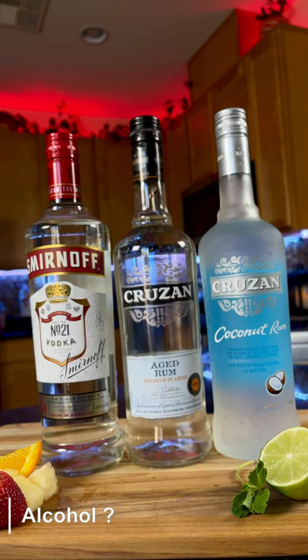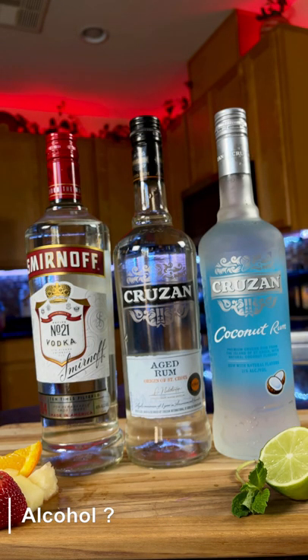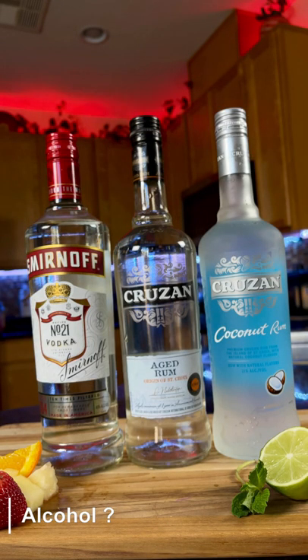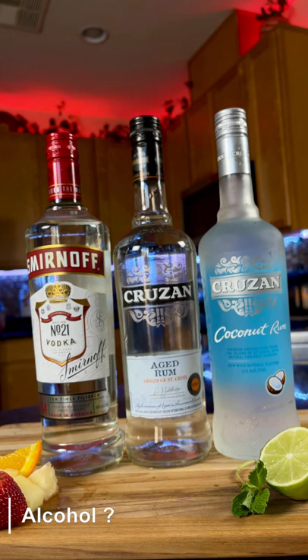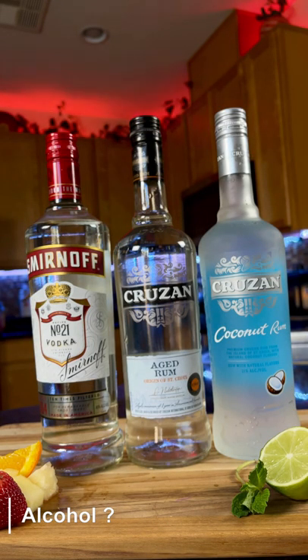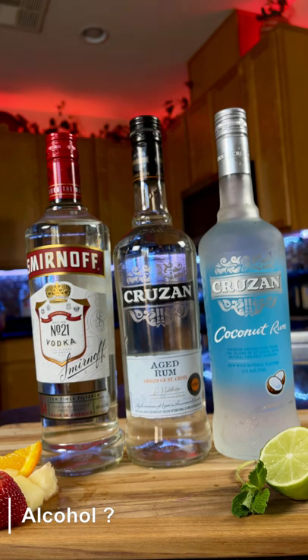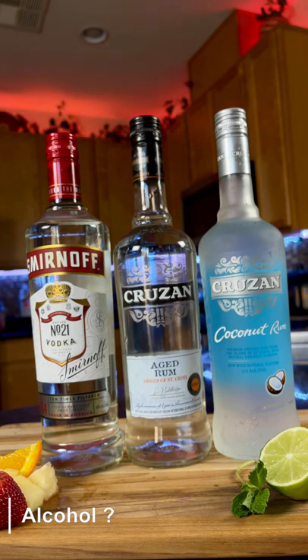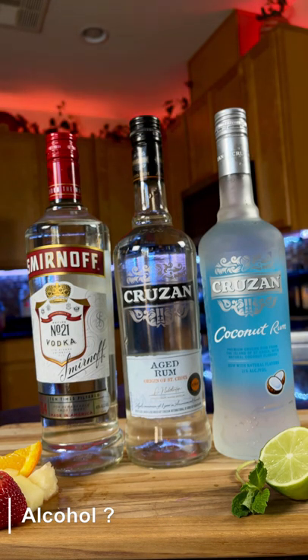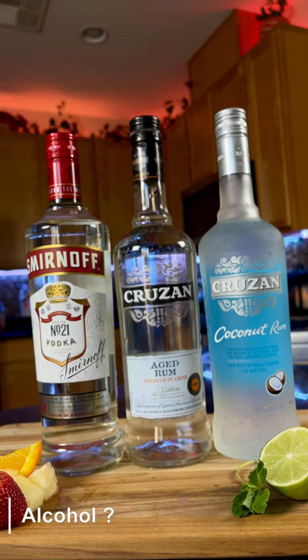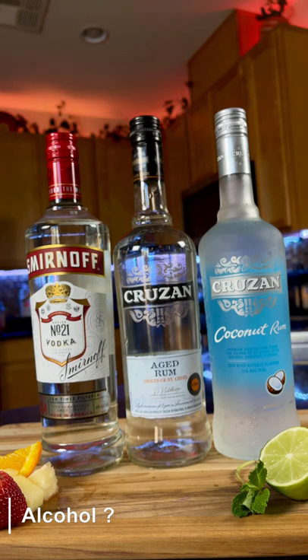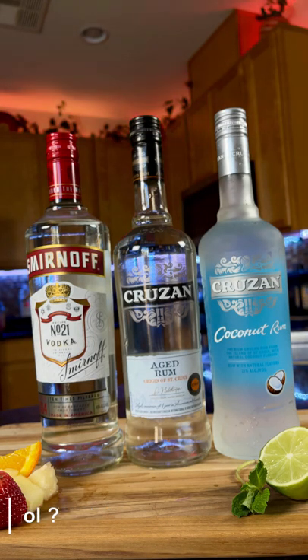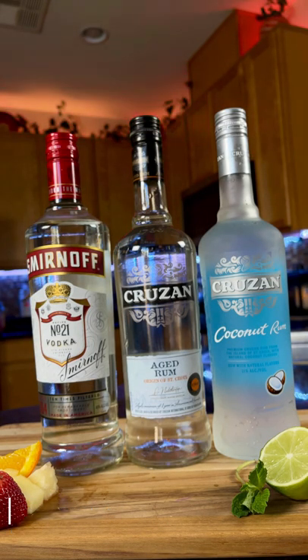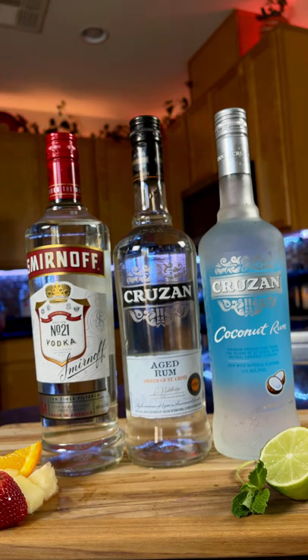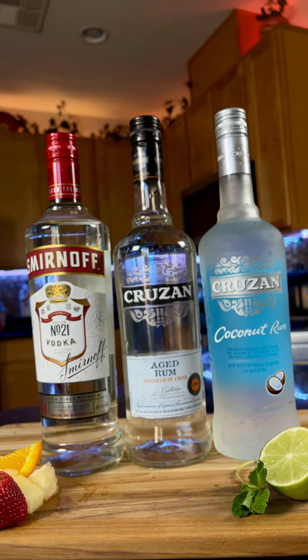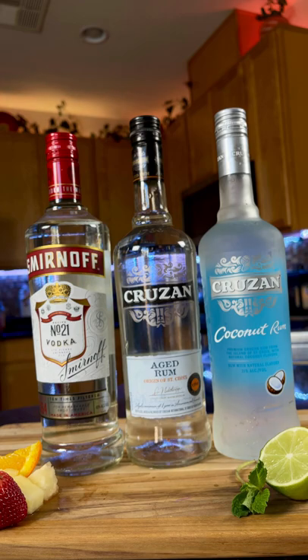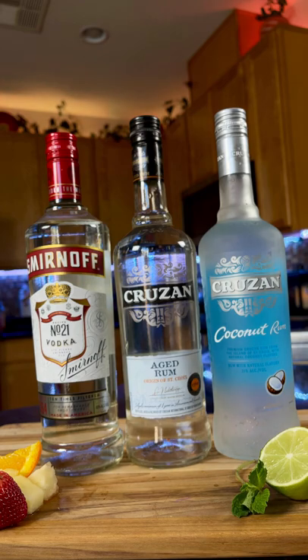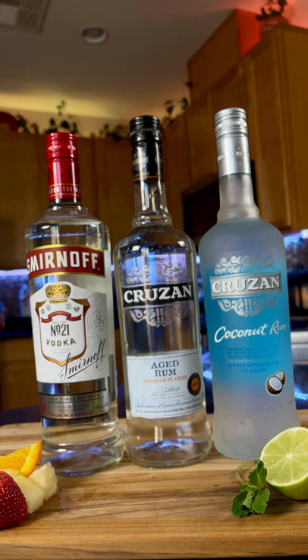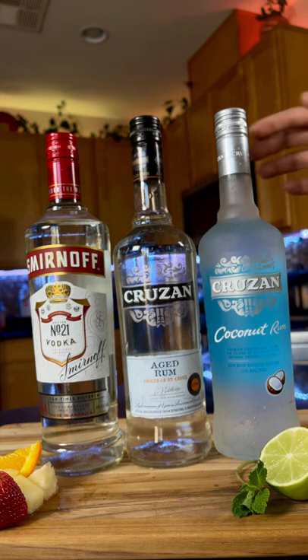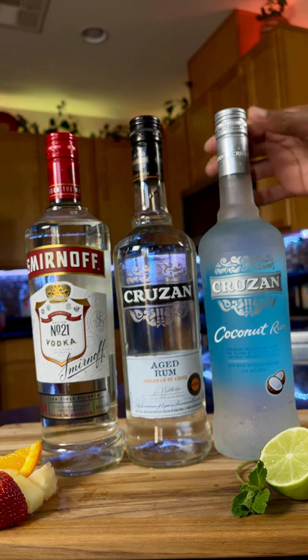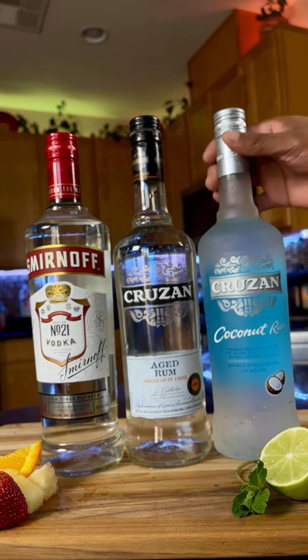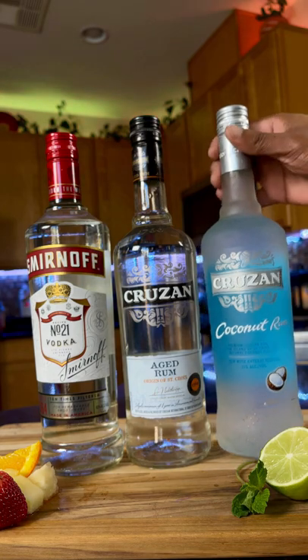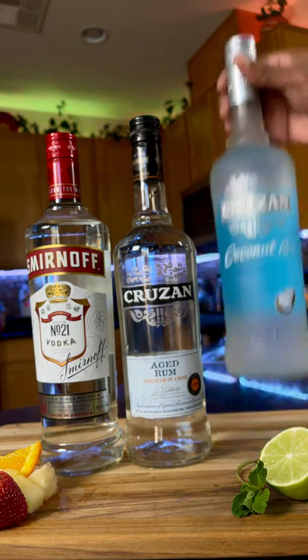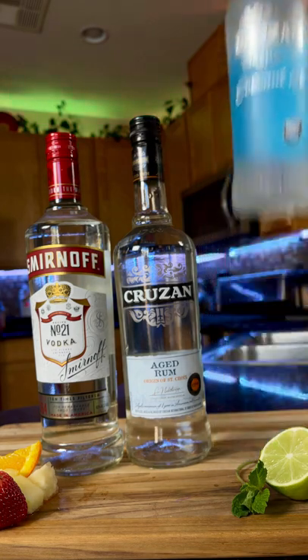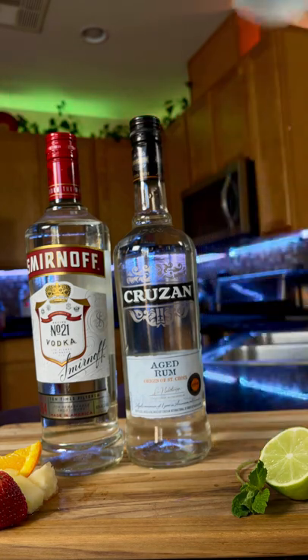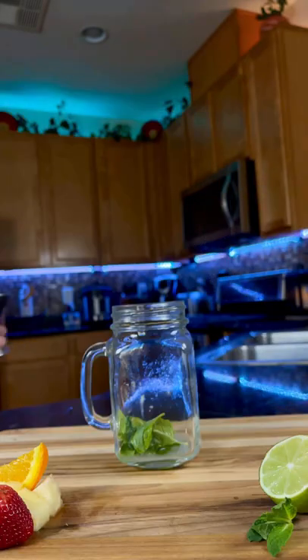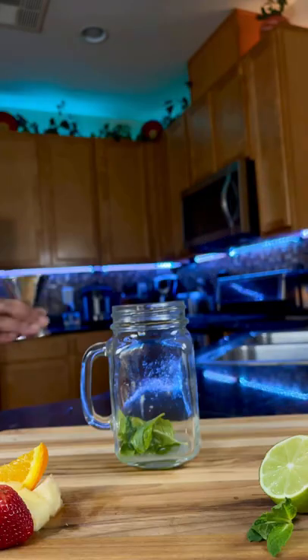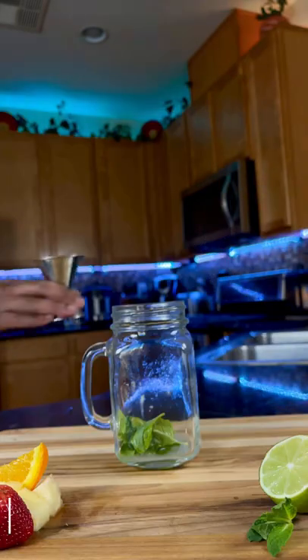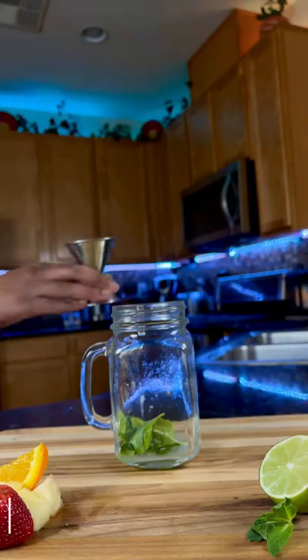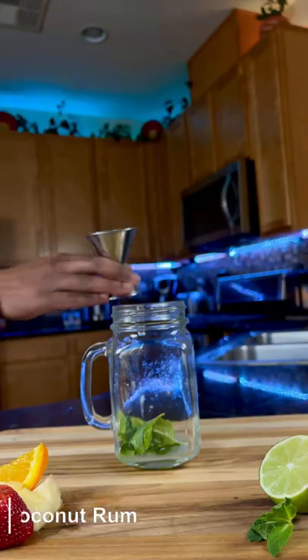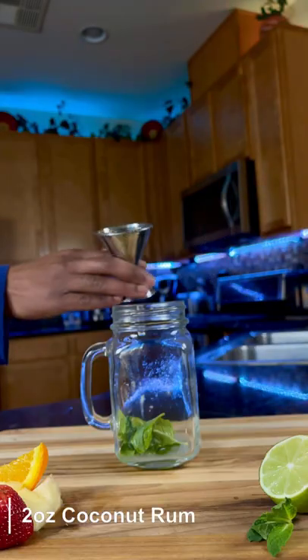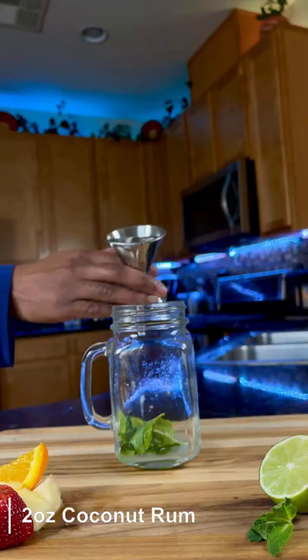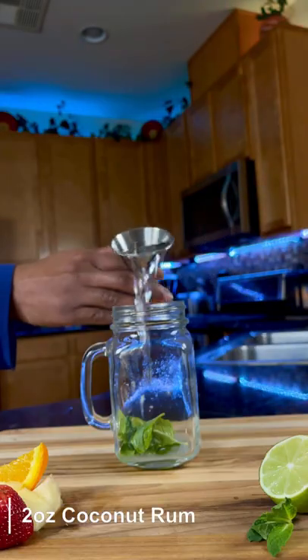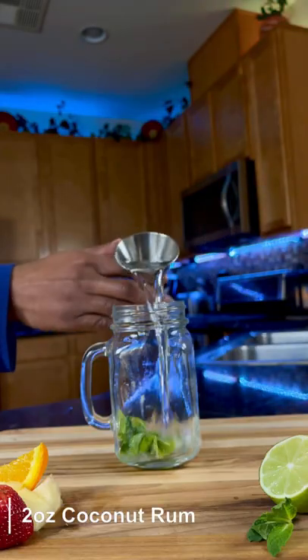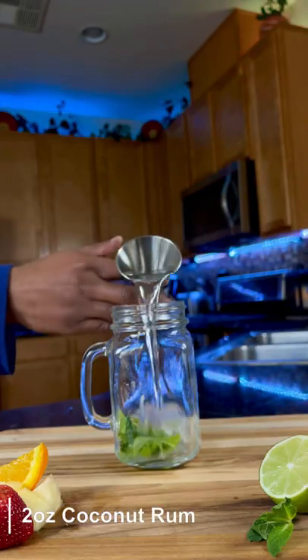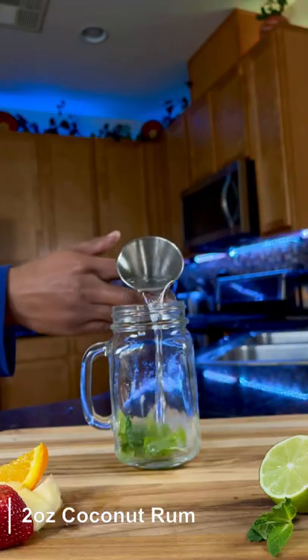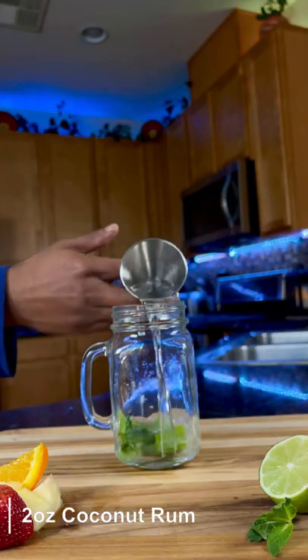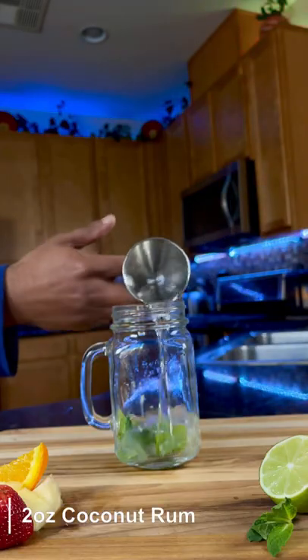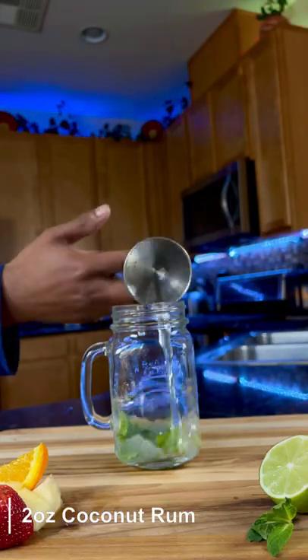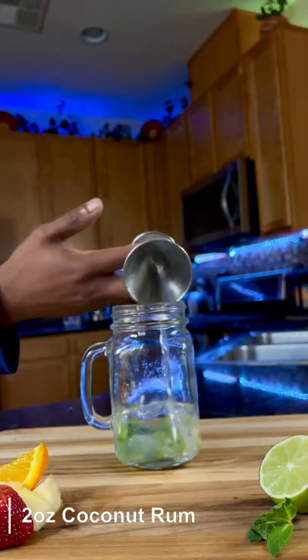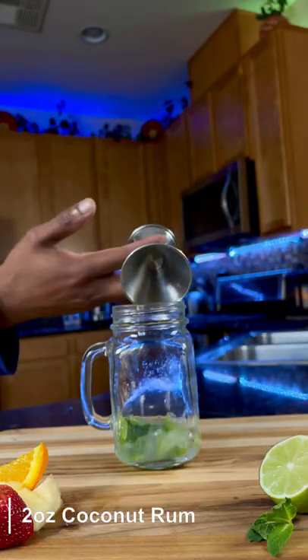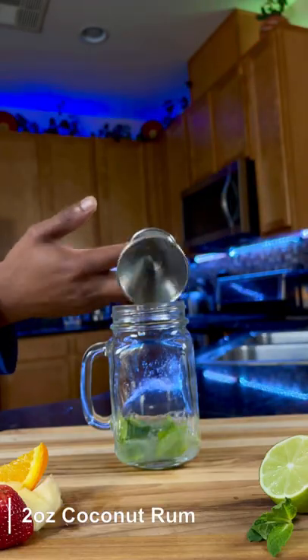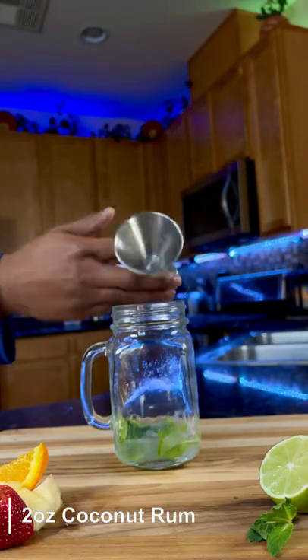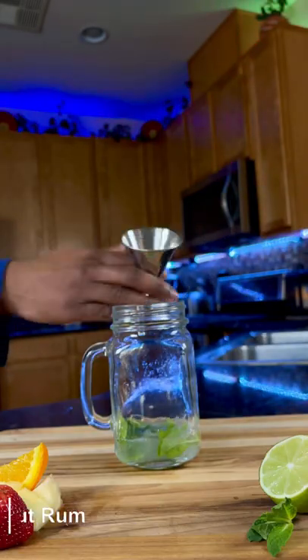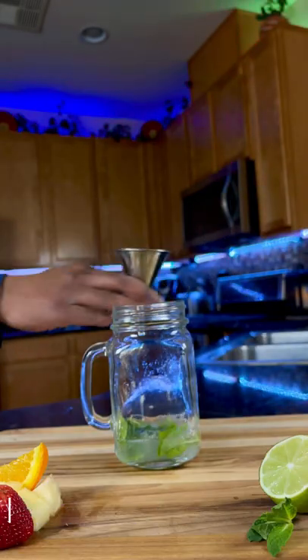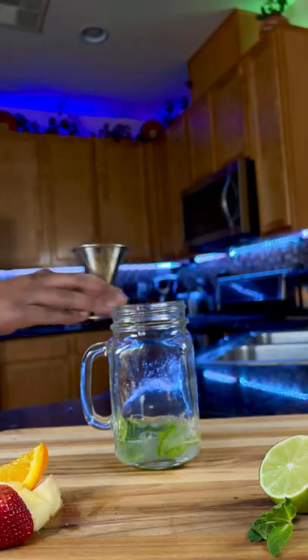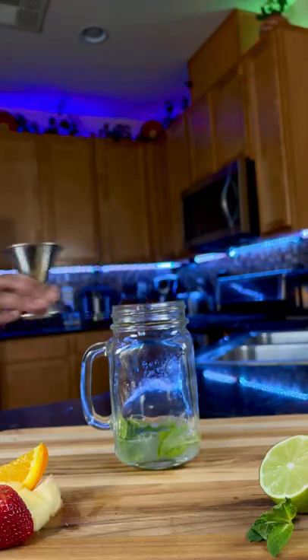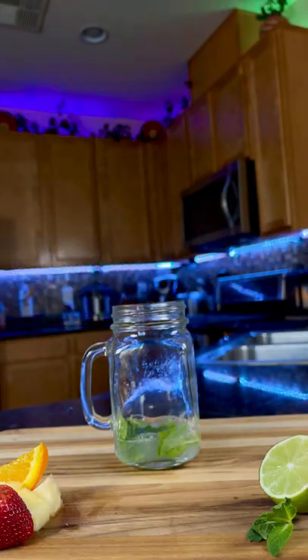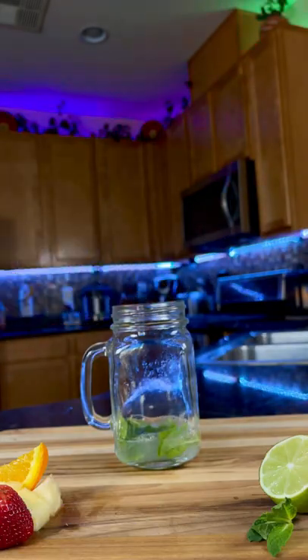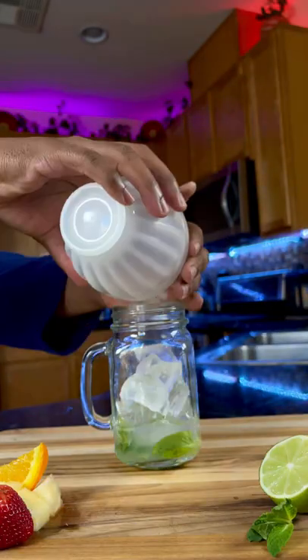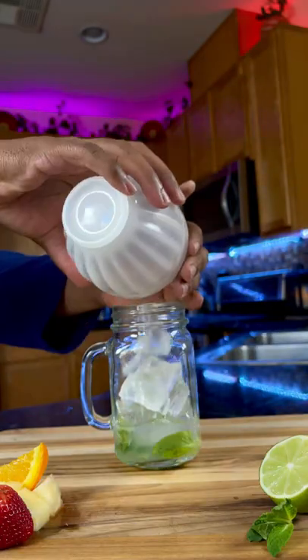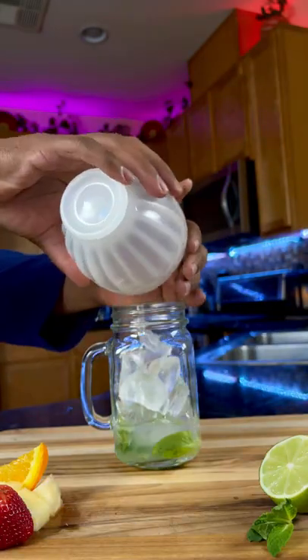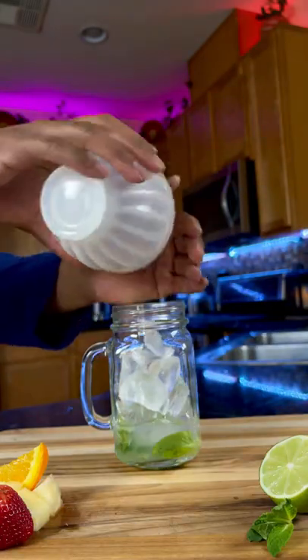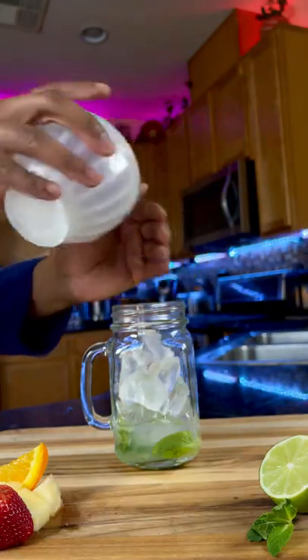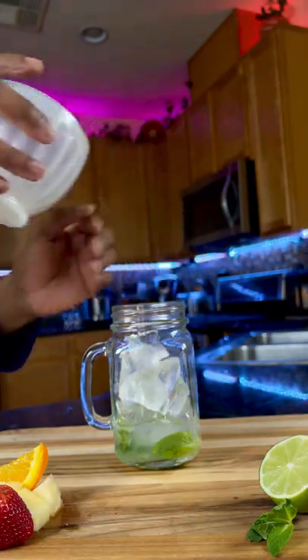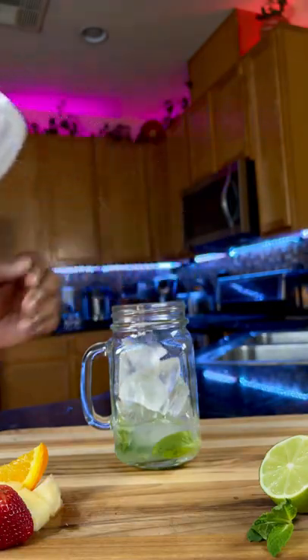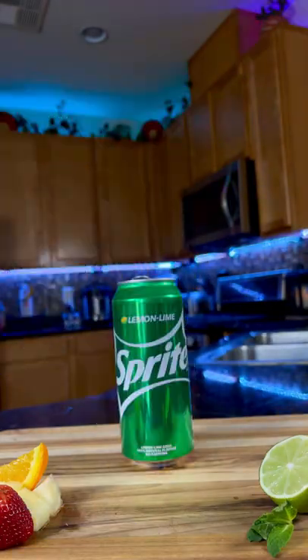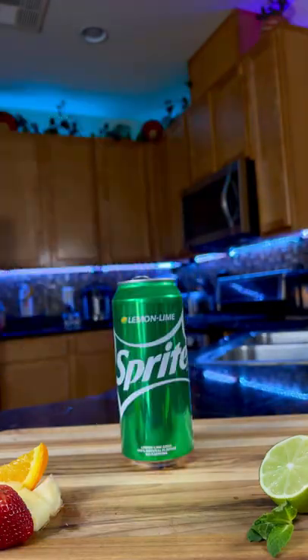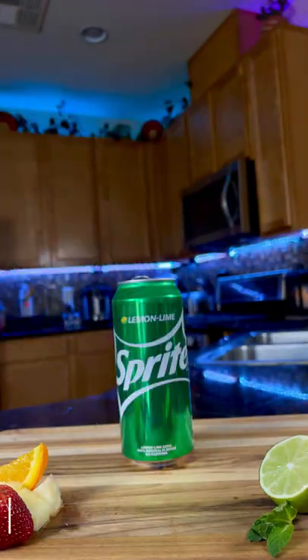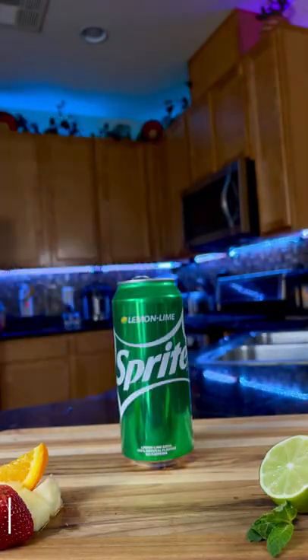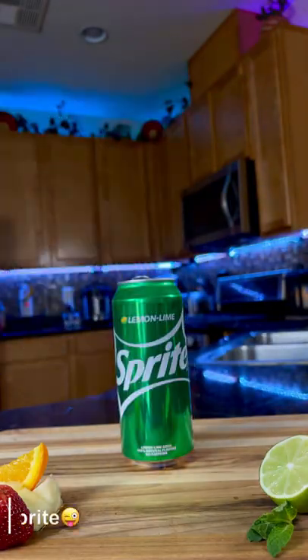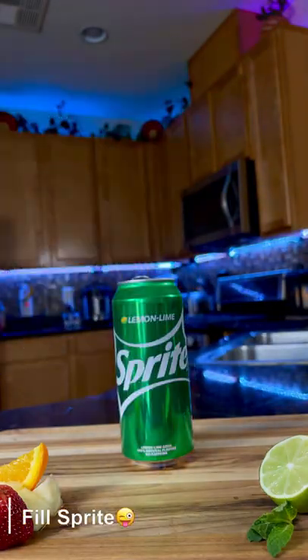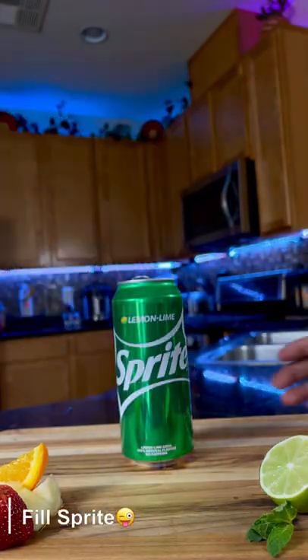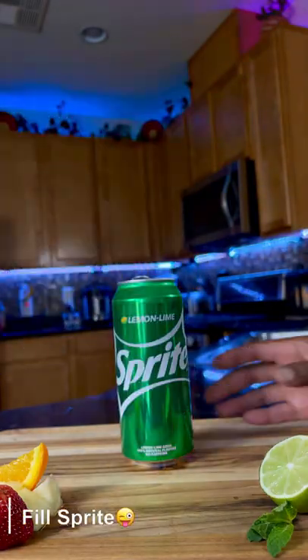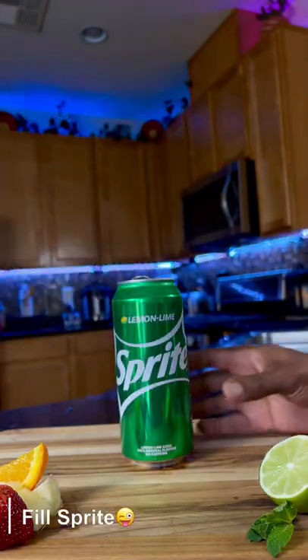Here you can choose your spirit — coconut rum, aged rum recommended, or vodka. I chose coconut here. Next, add ice.